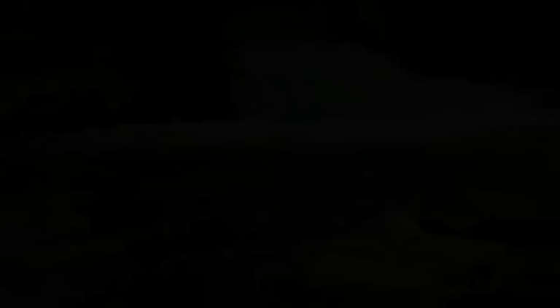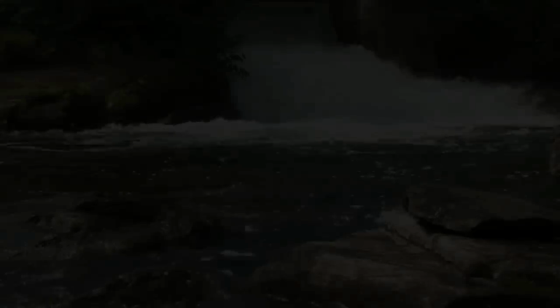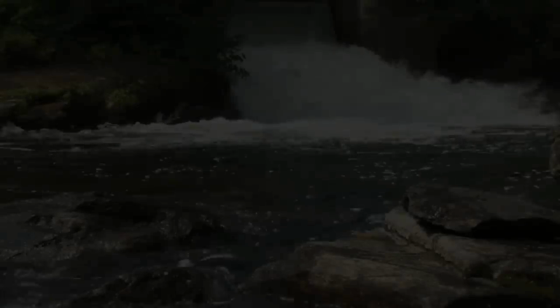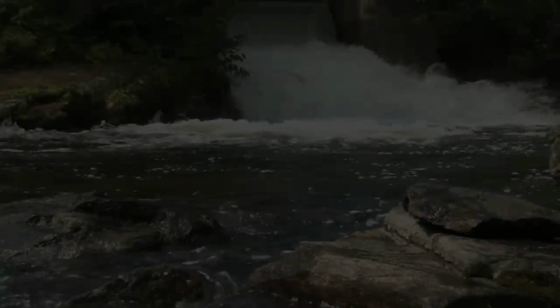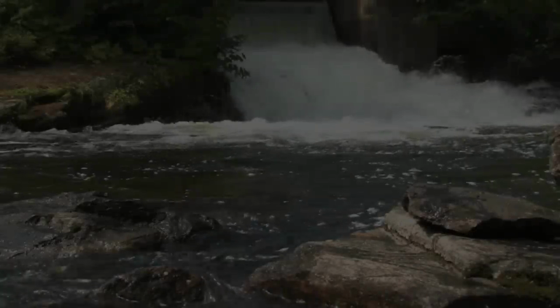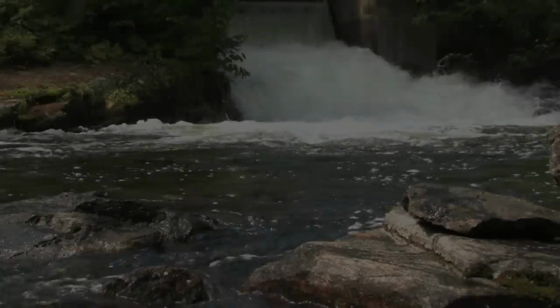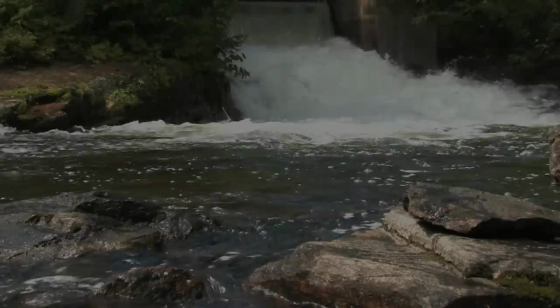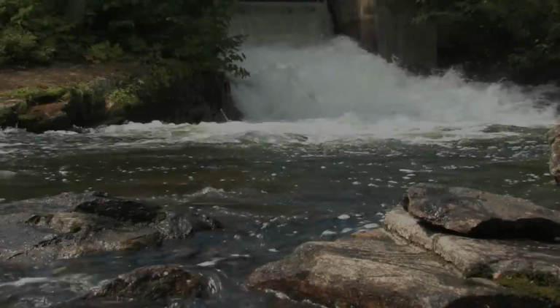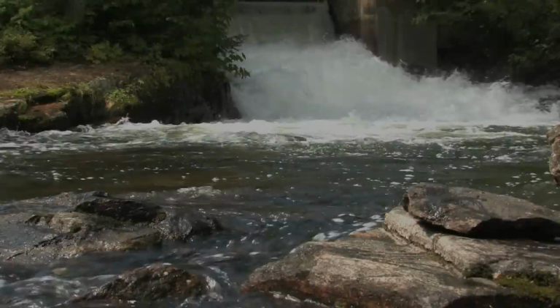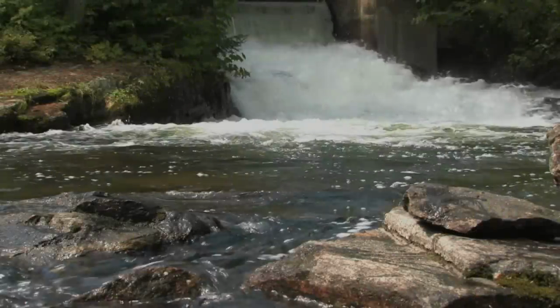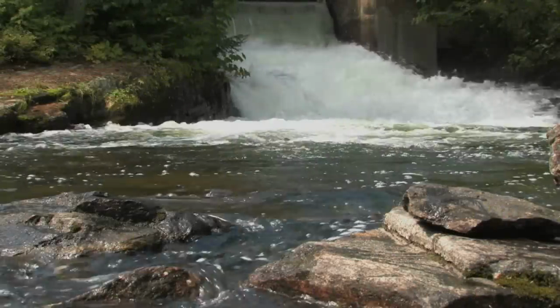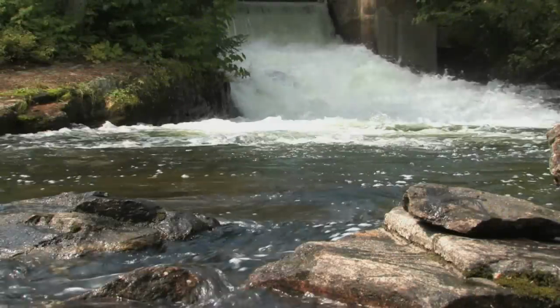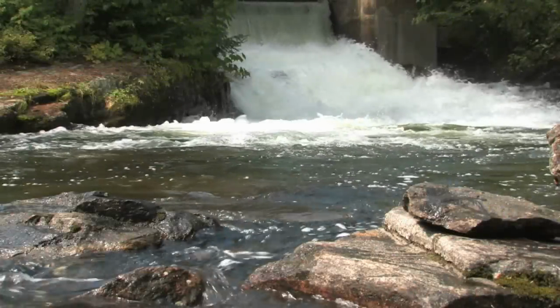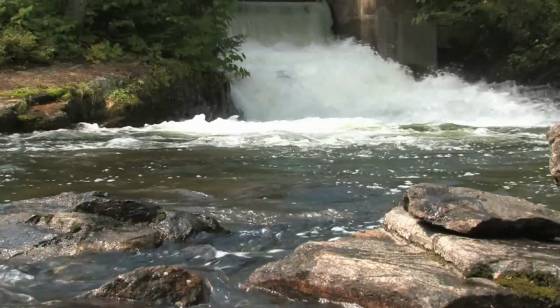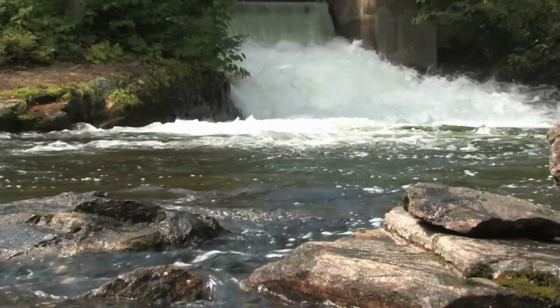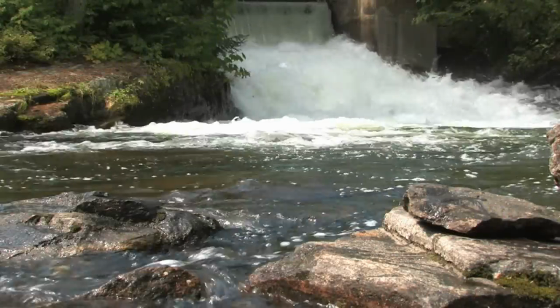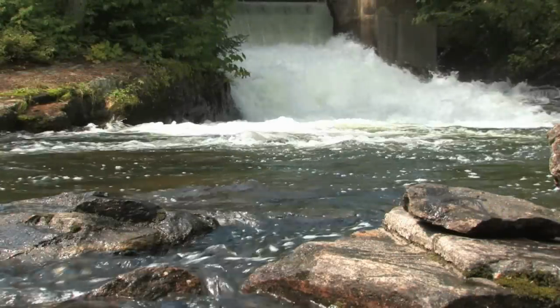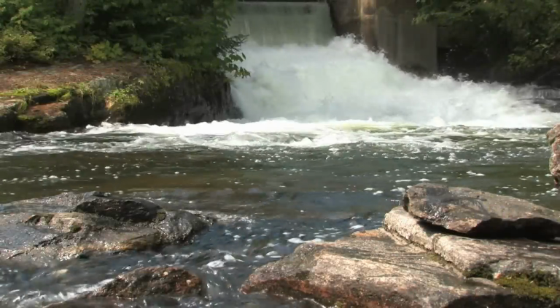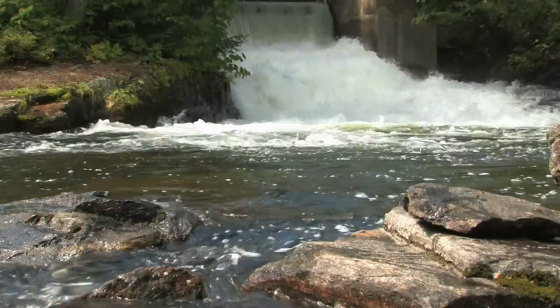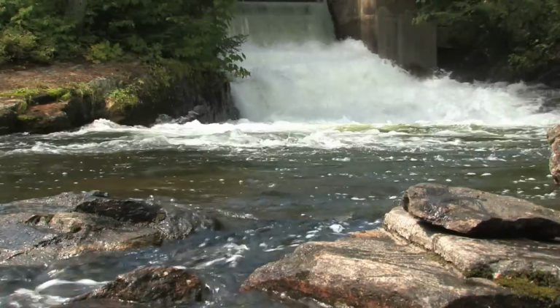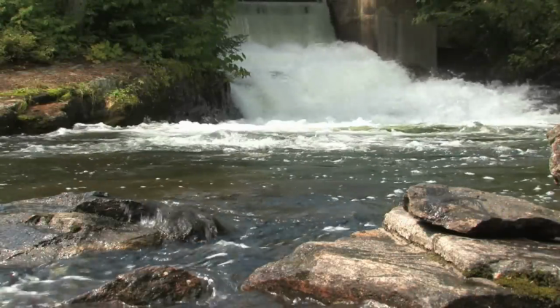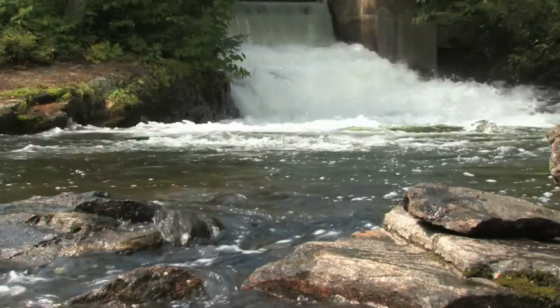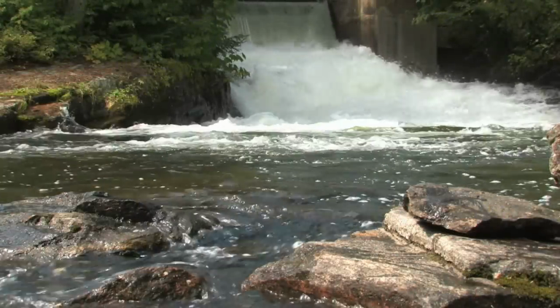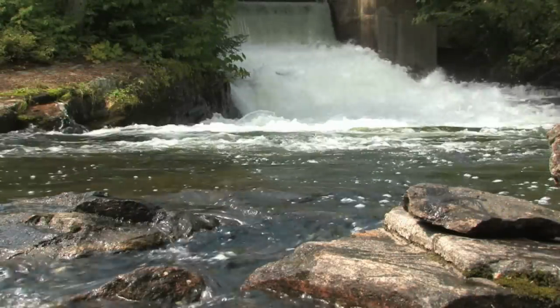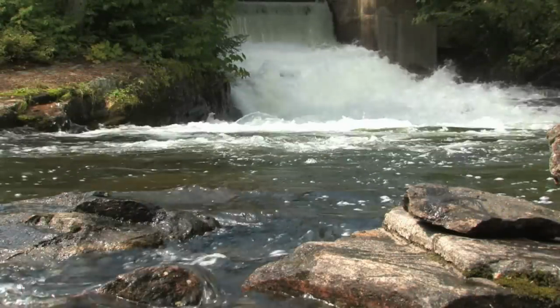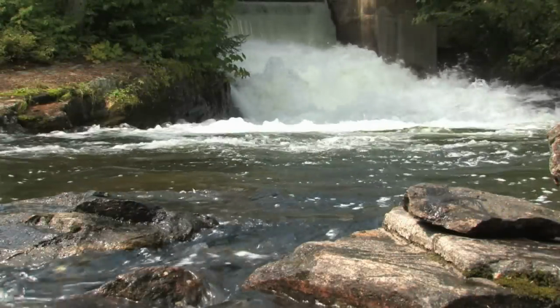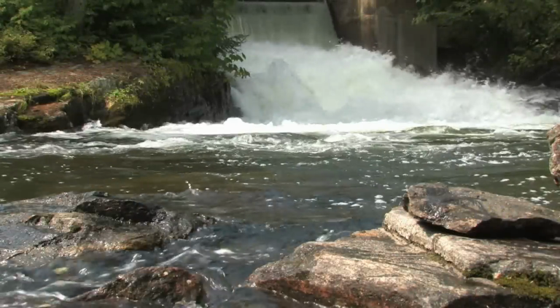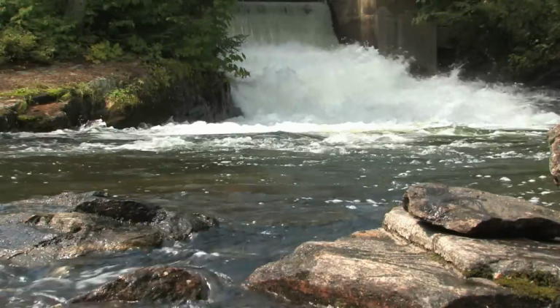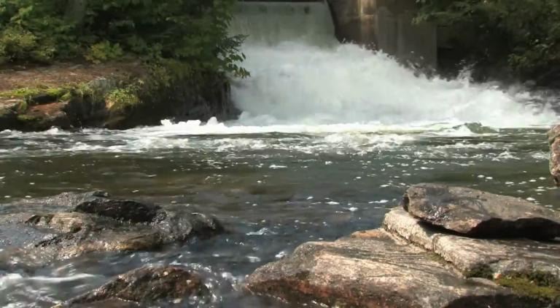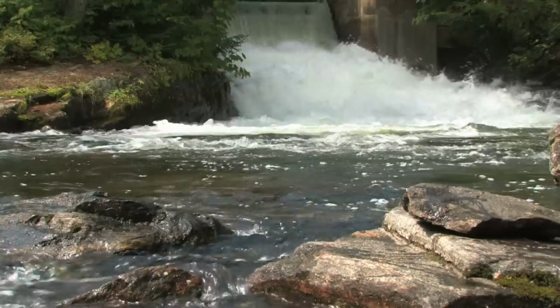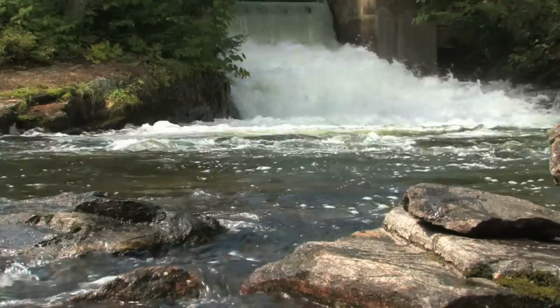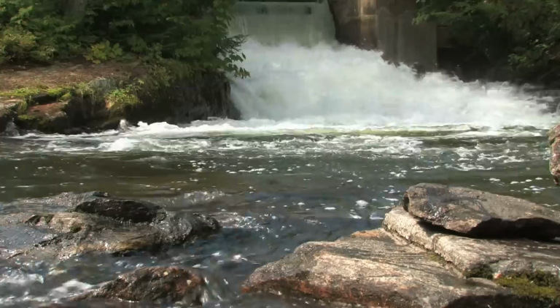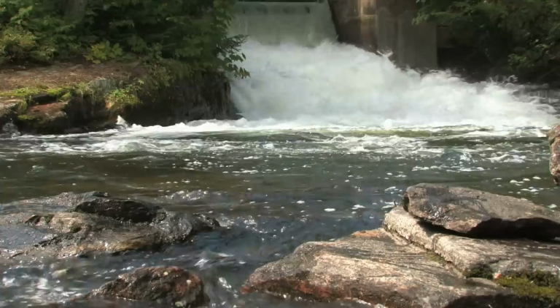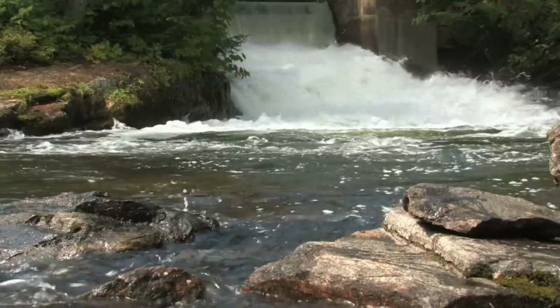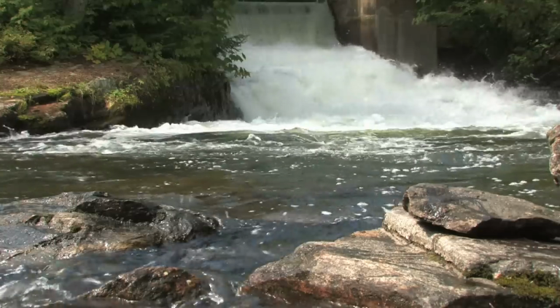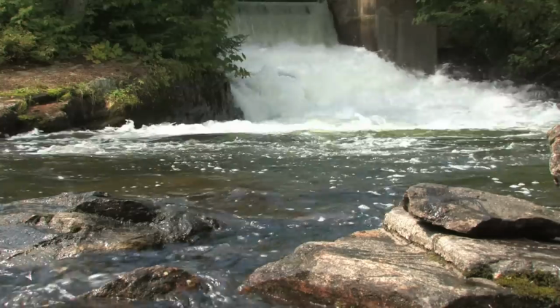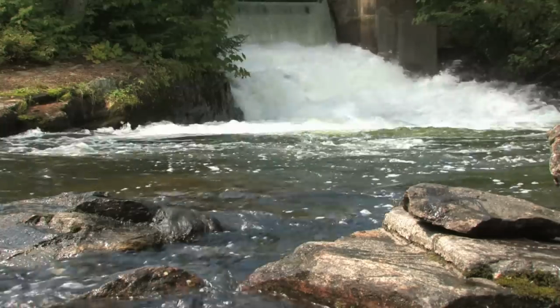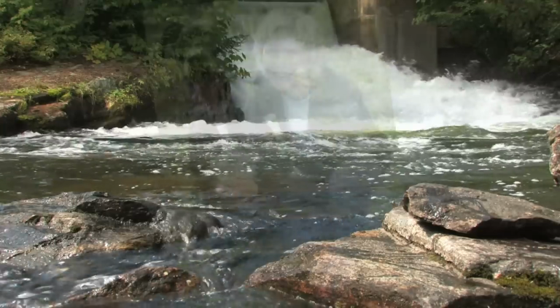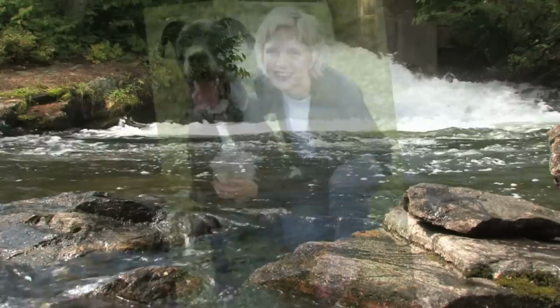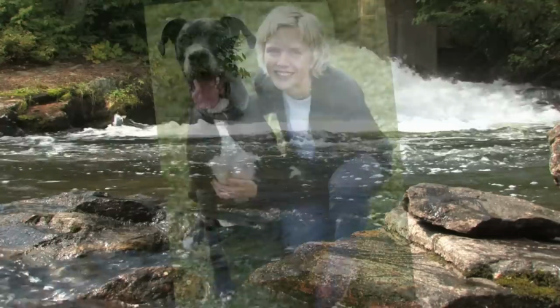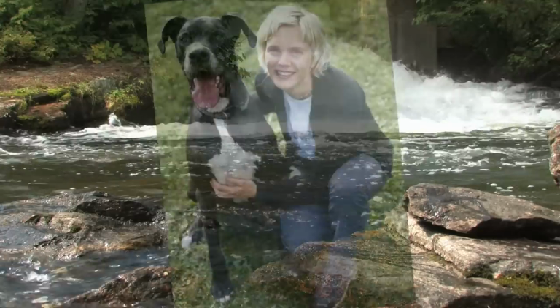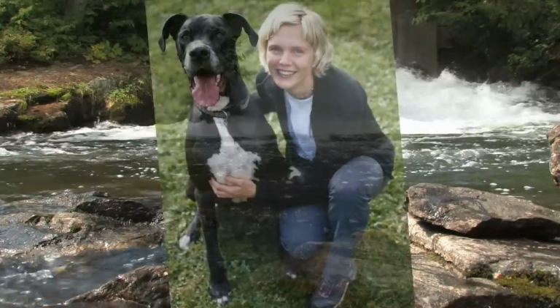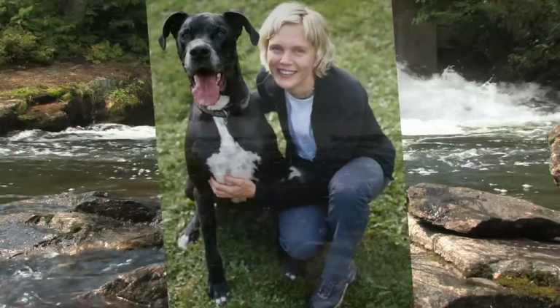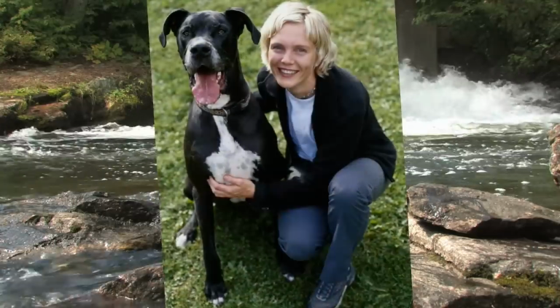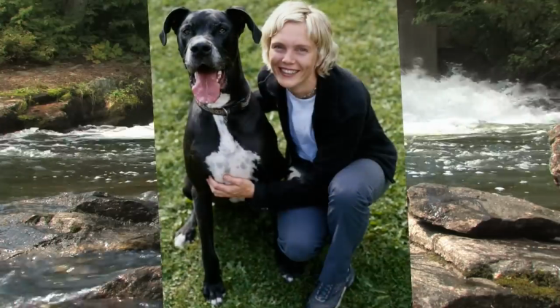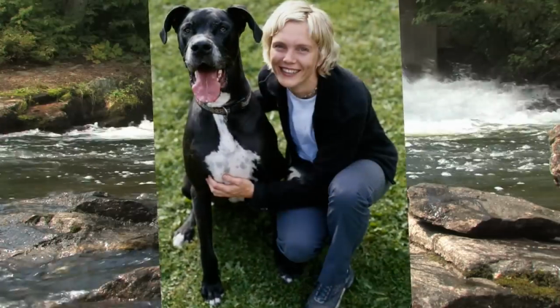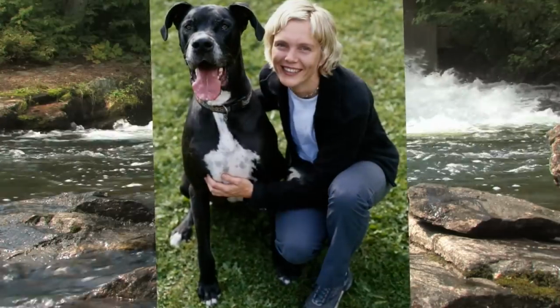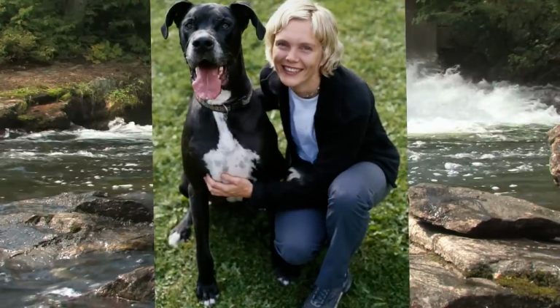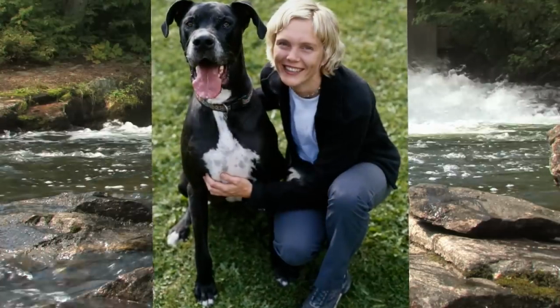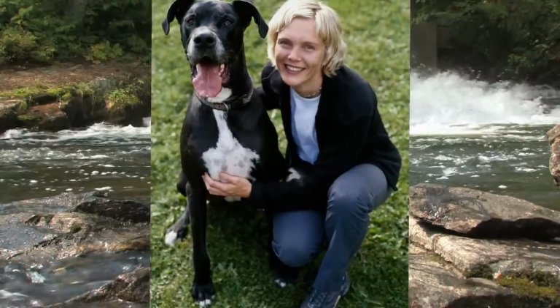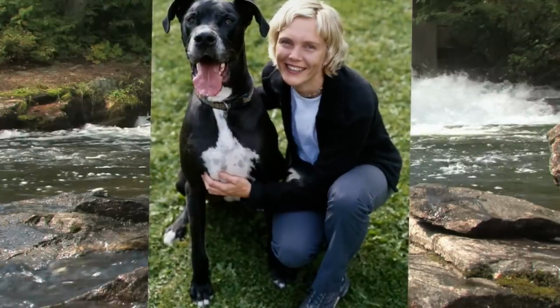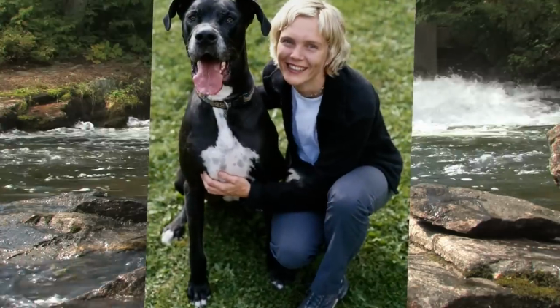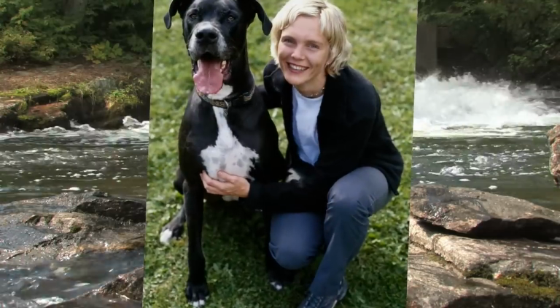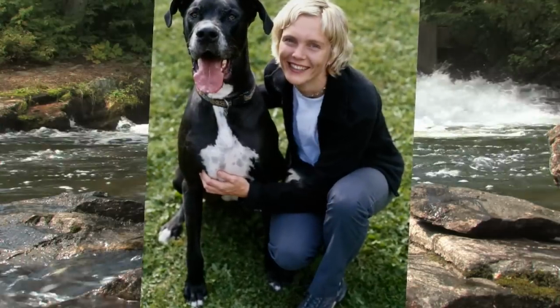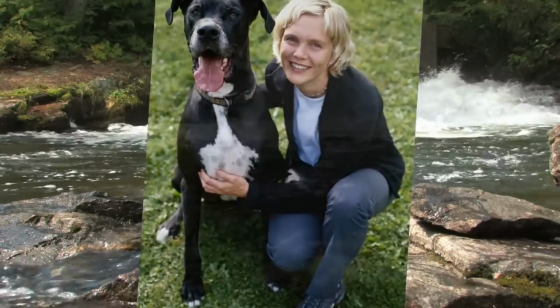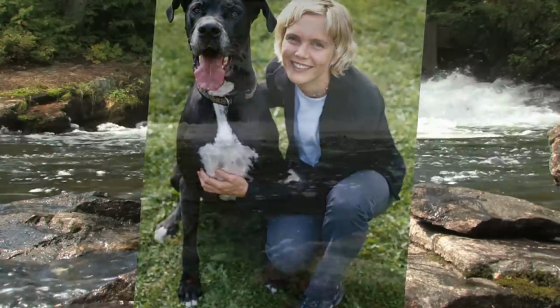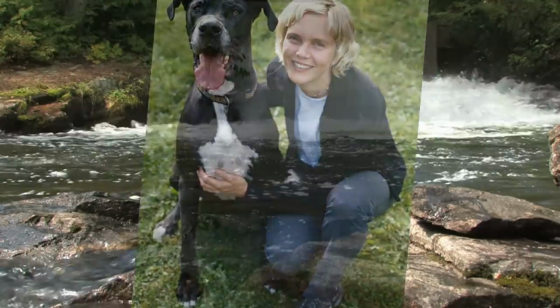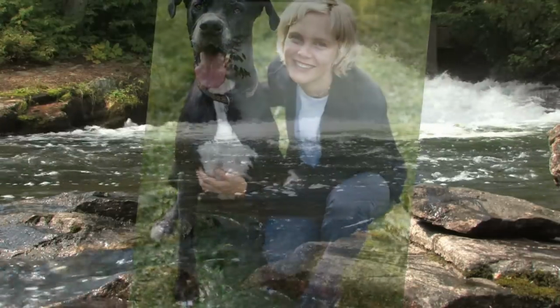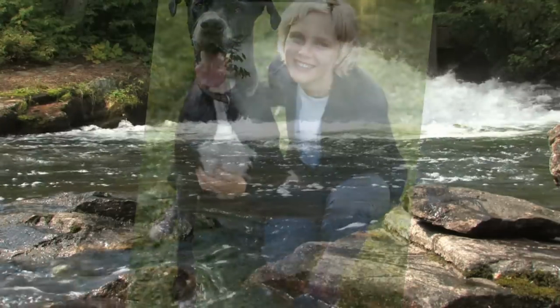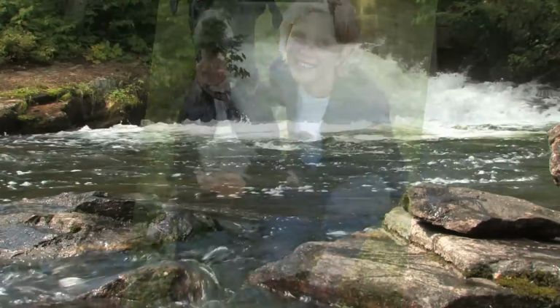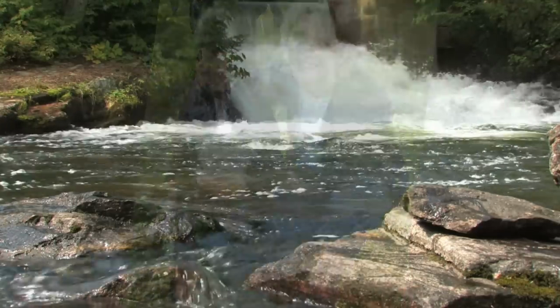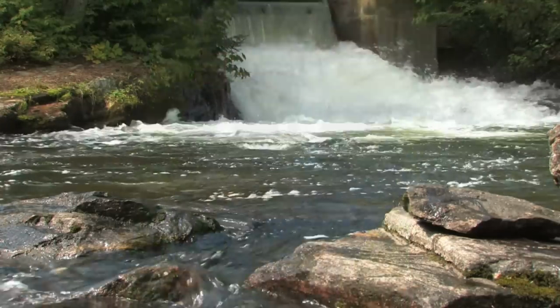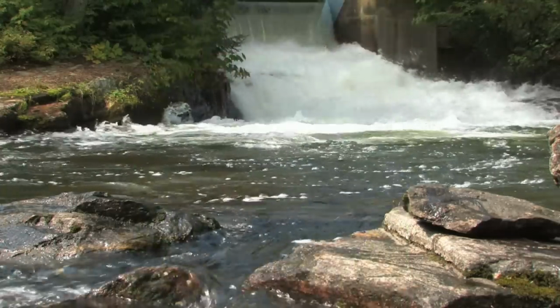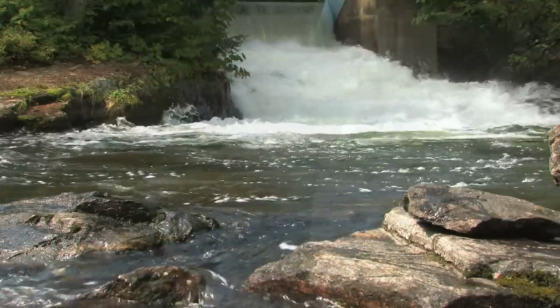Fresh, clean water. It's a foundation of good health. Fresh water is important for you and your dog.